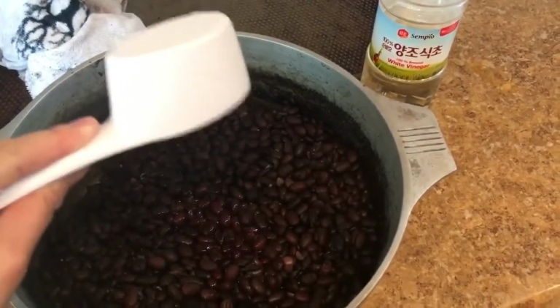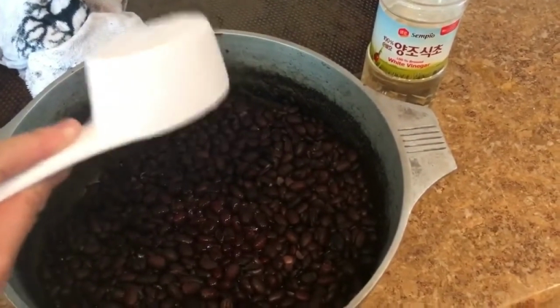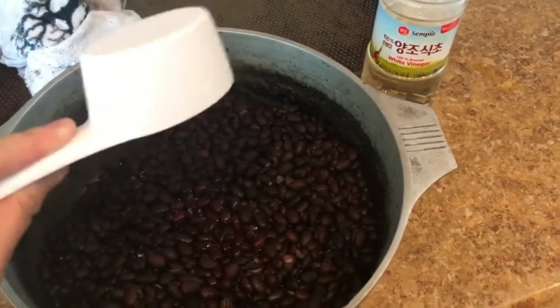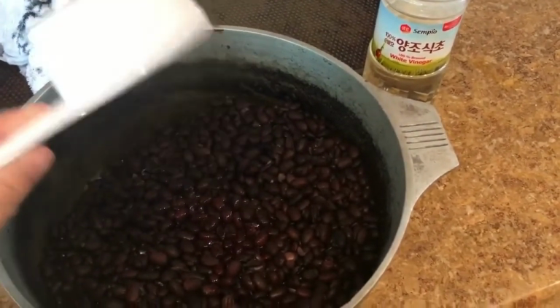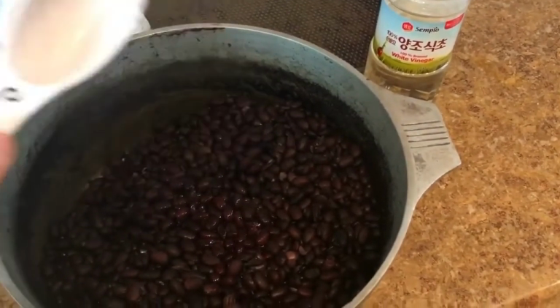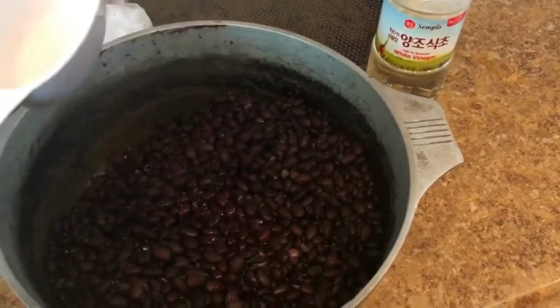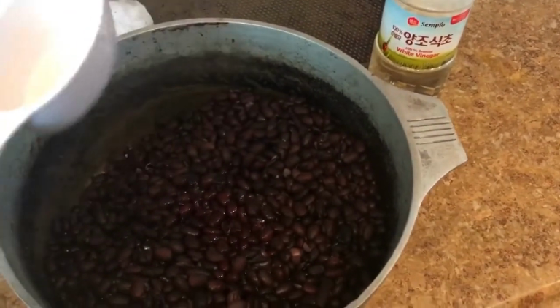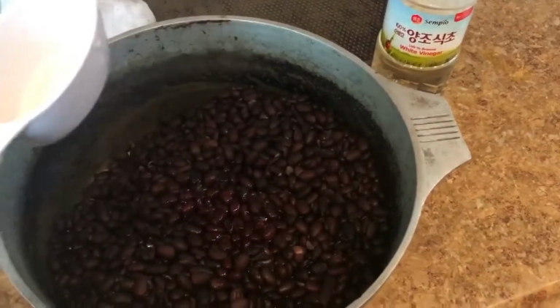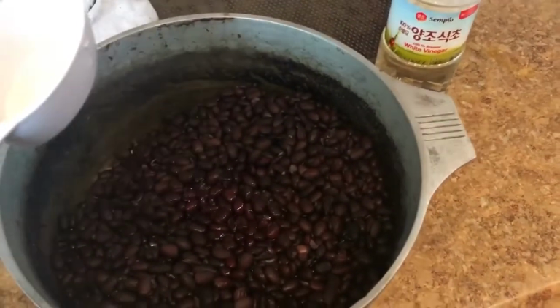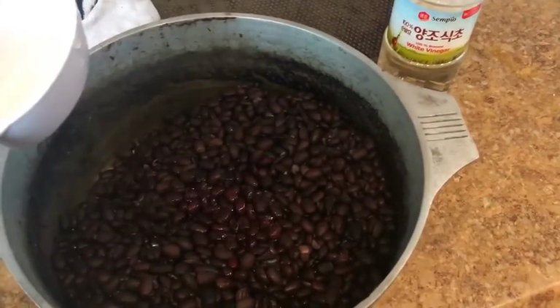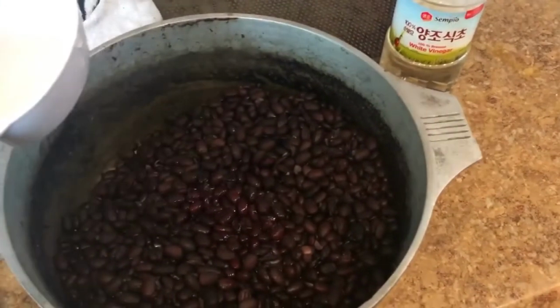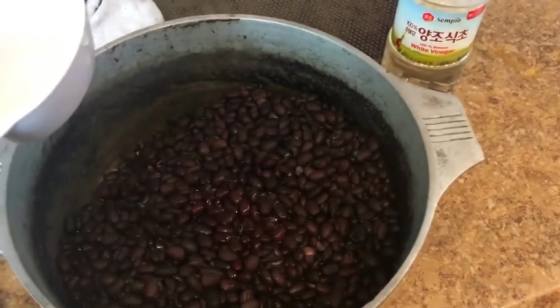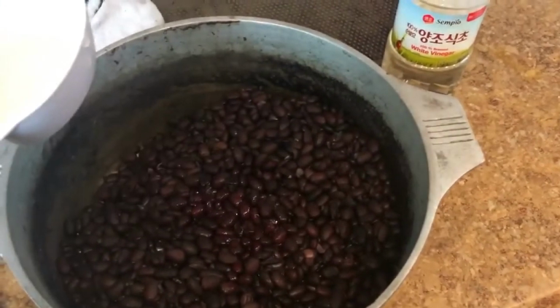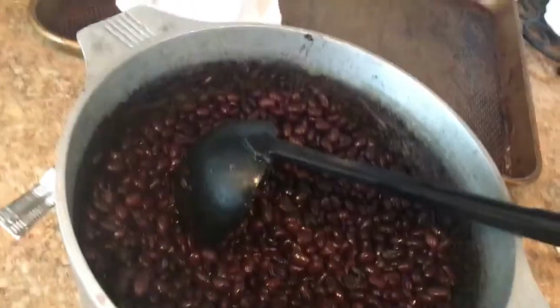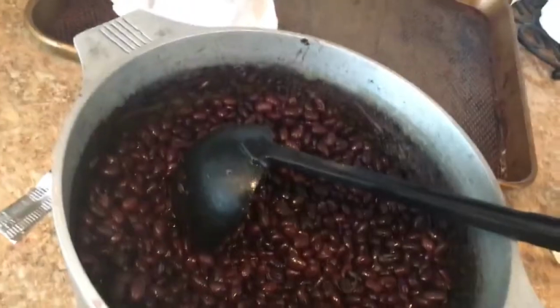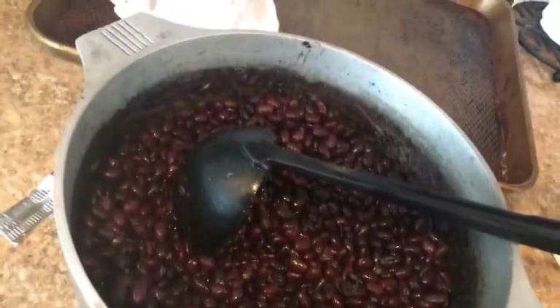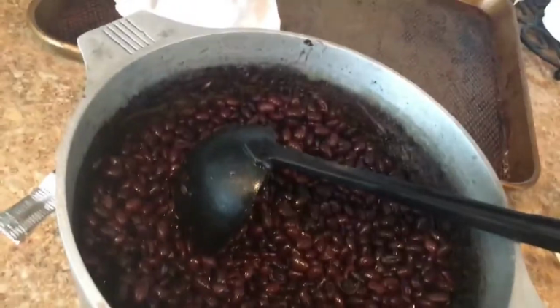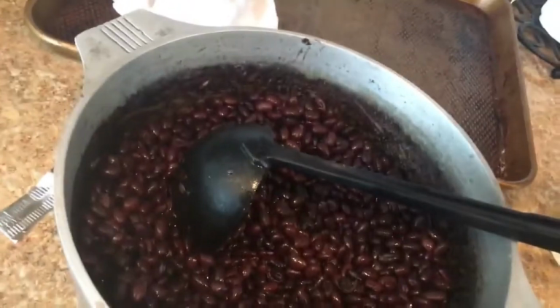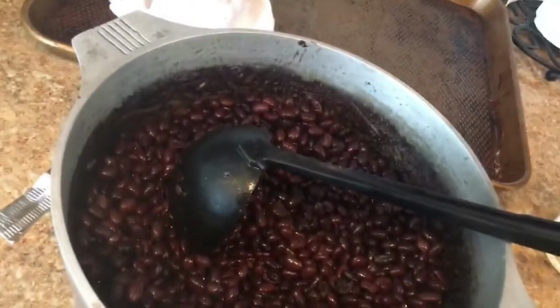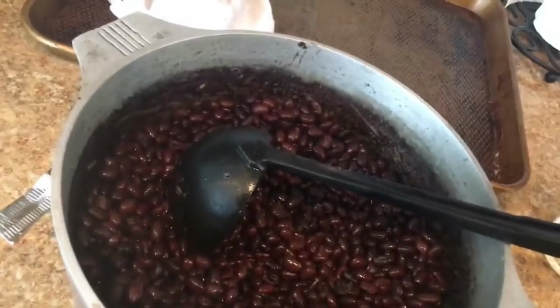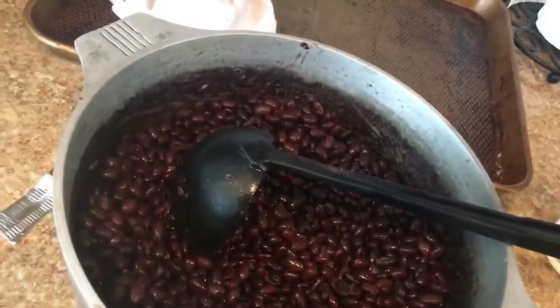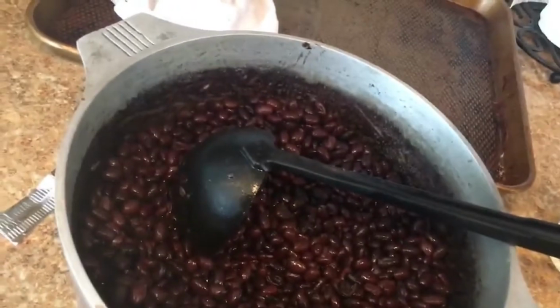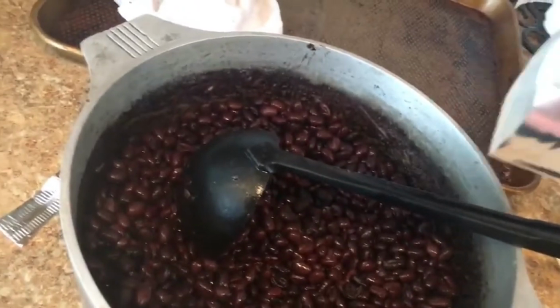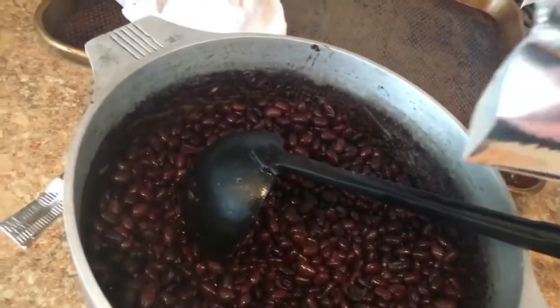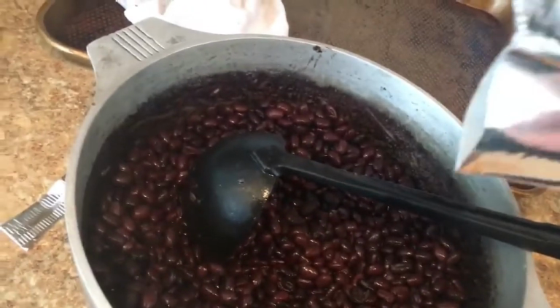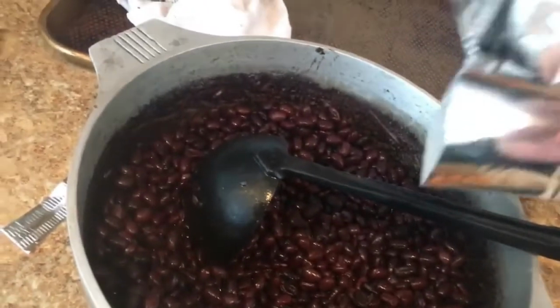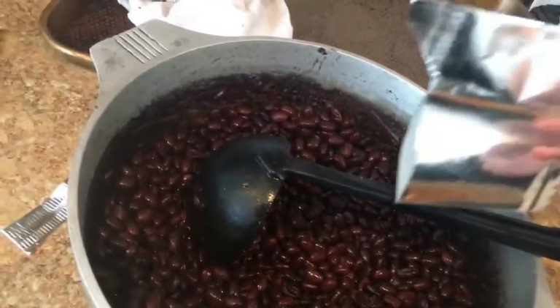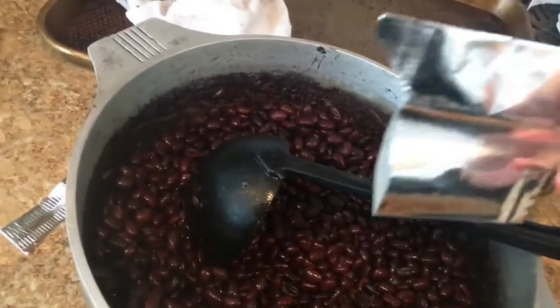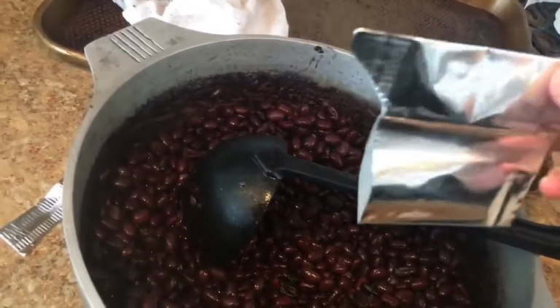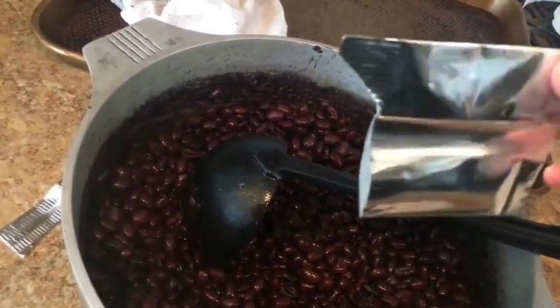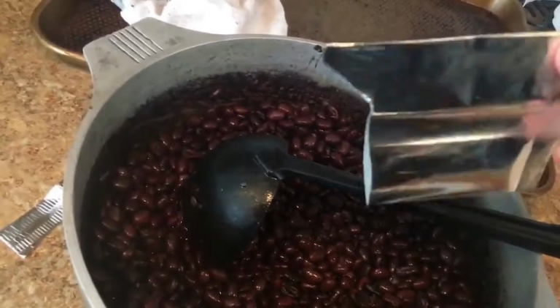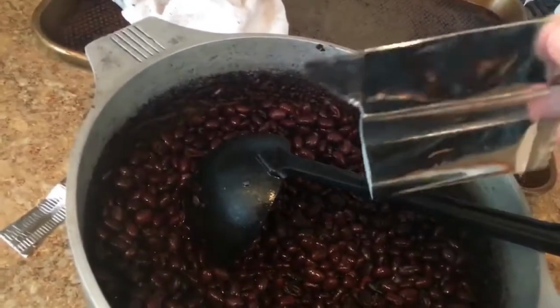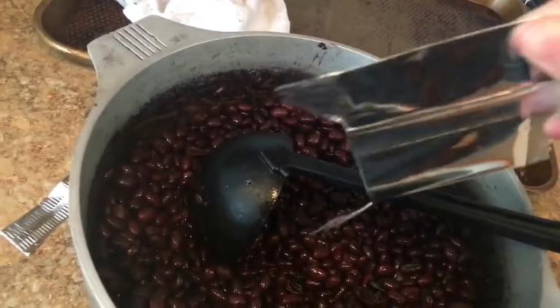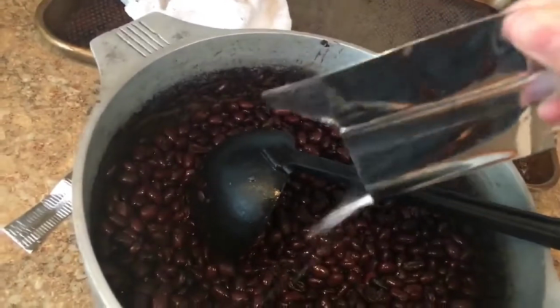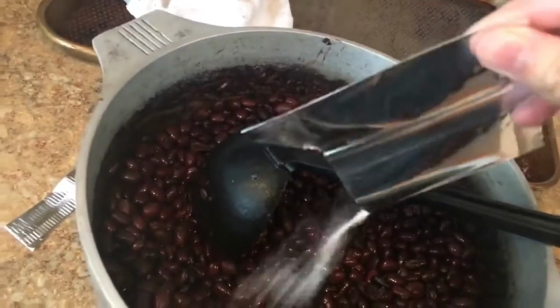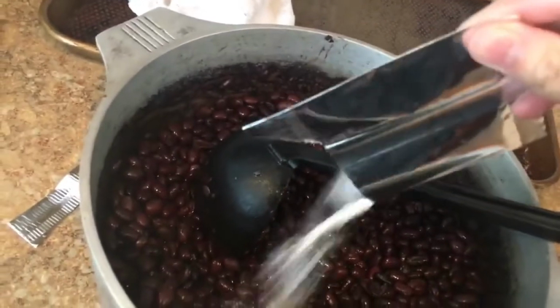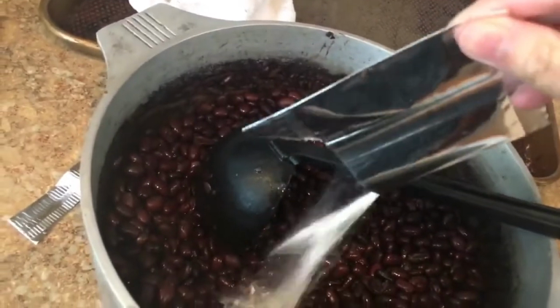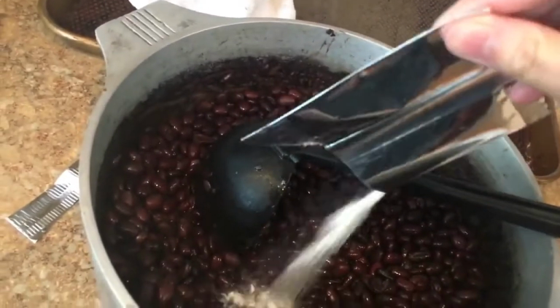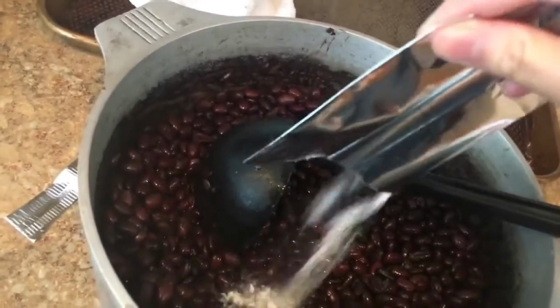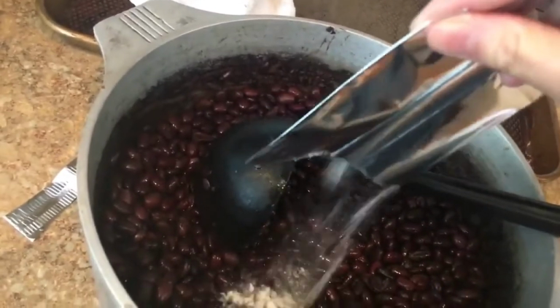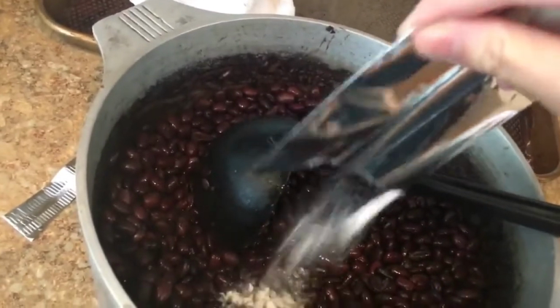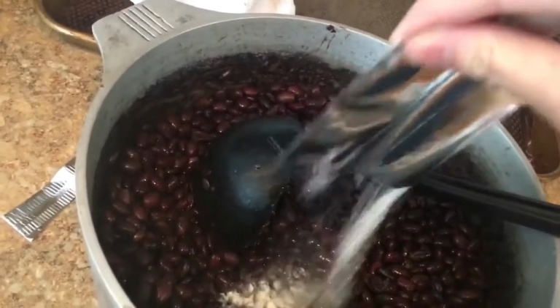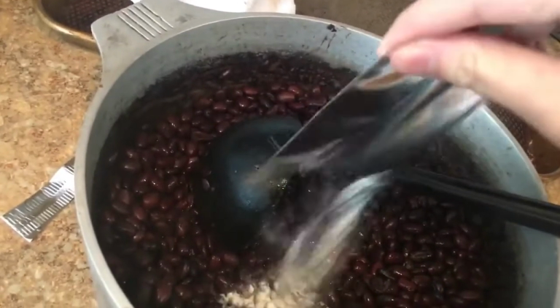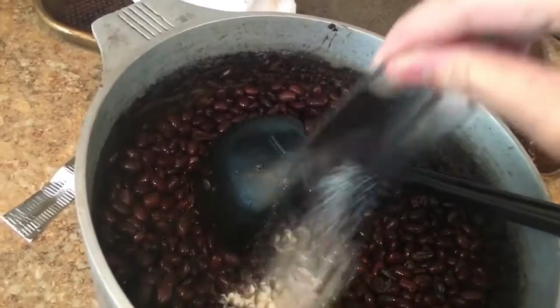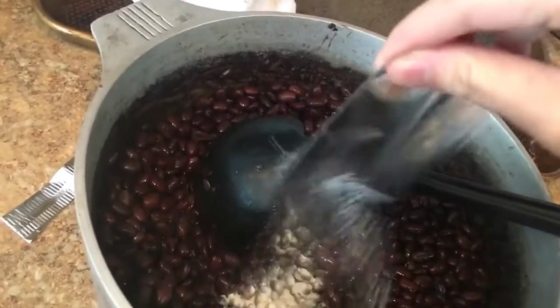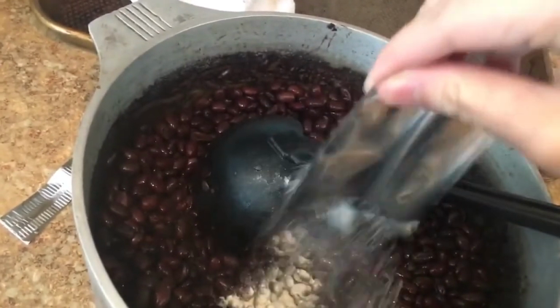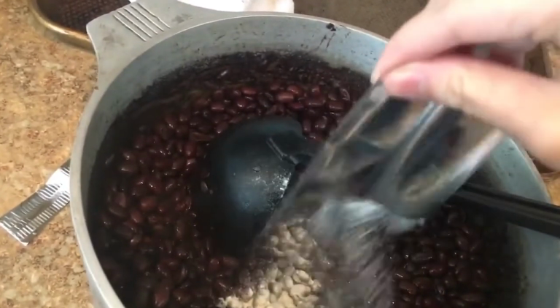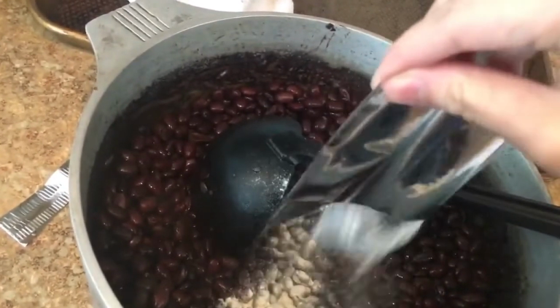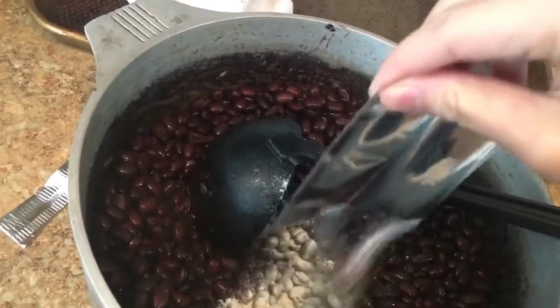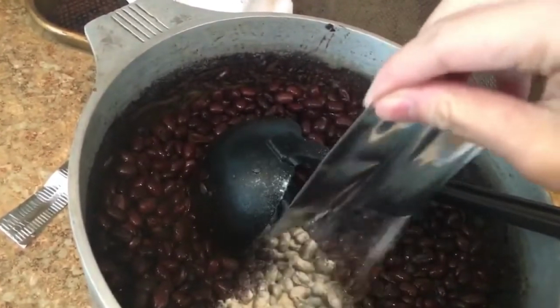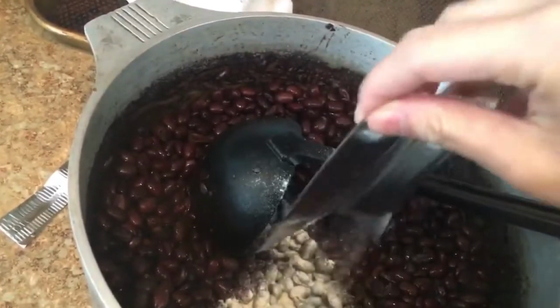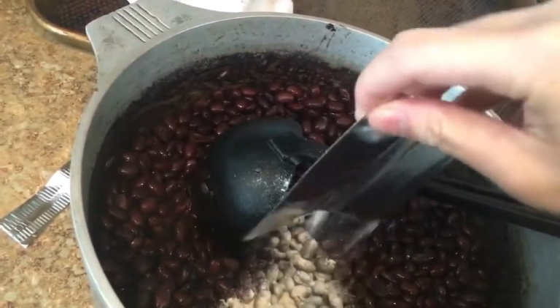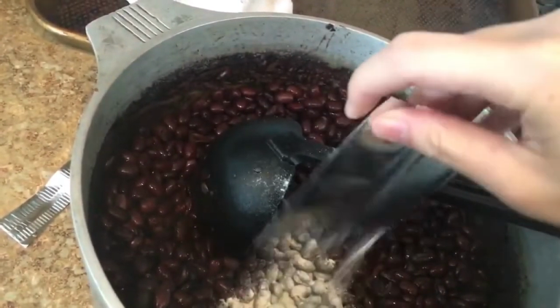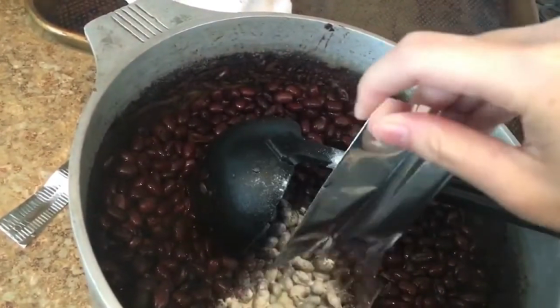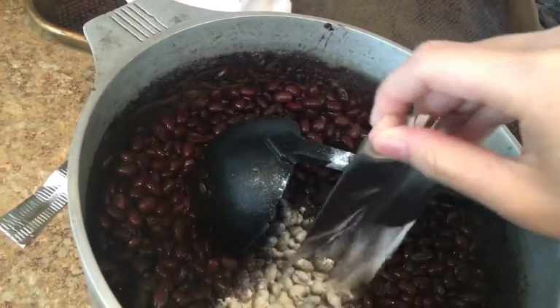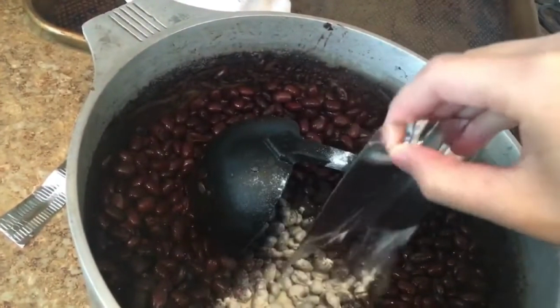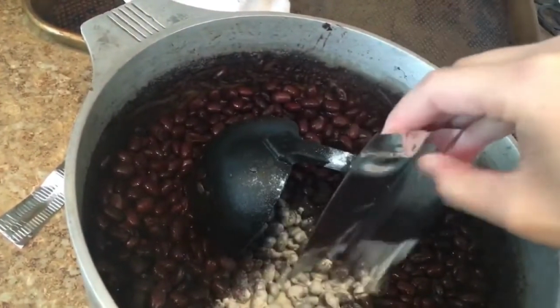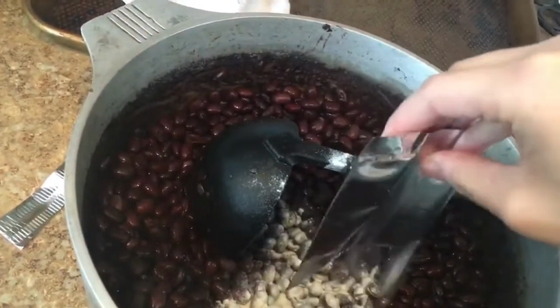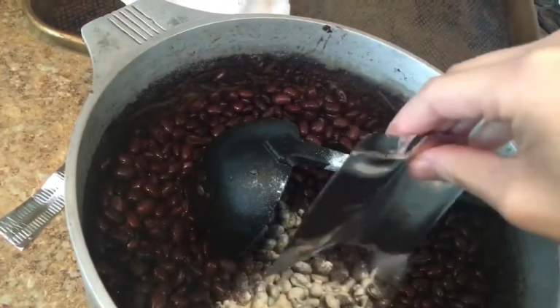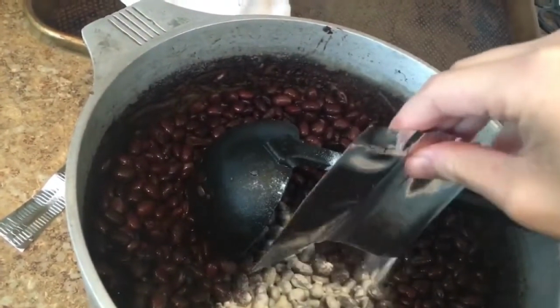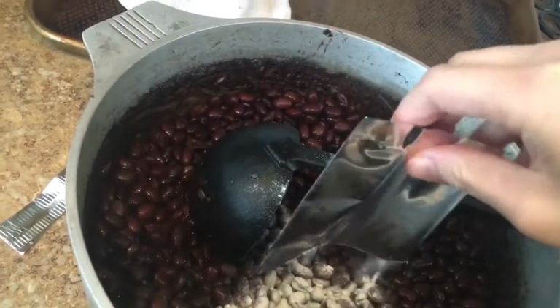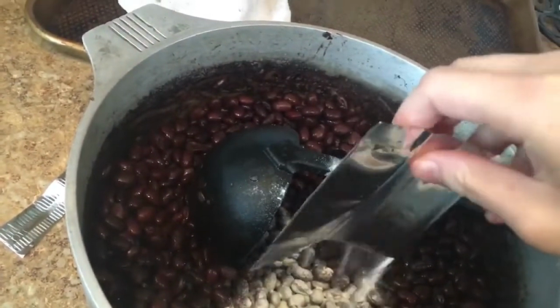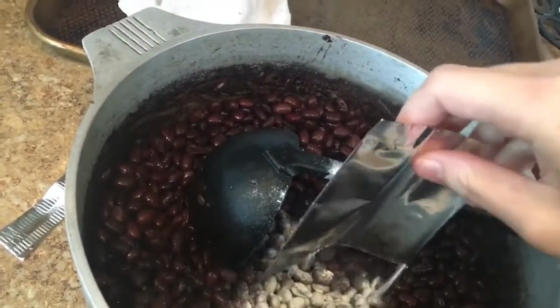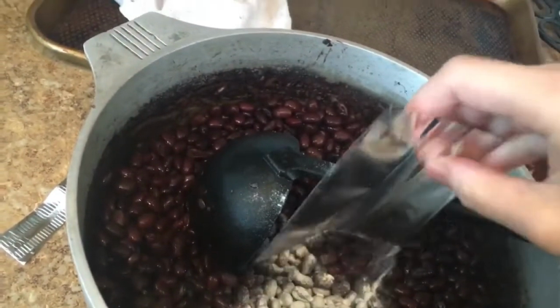Next, add the vinegar in and mix it up. Then add the starter culture and also mix well again.